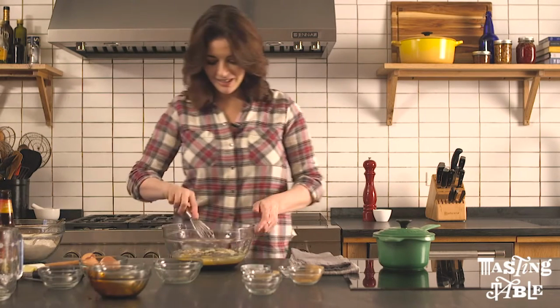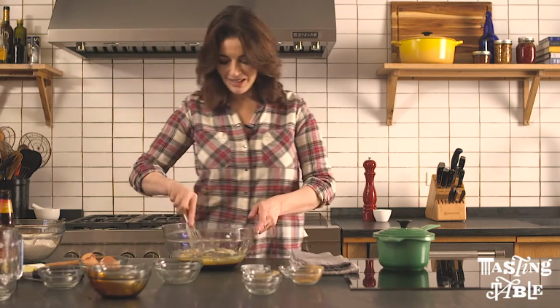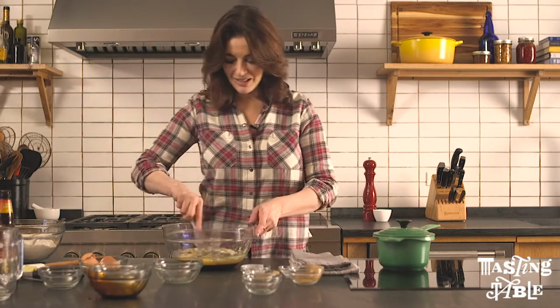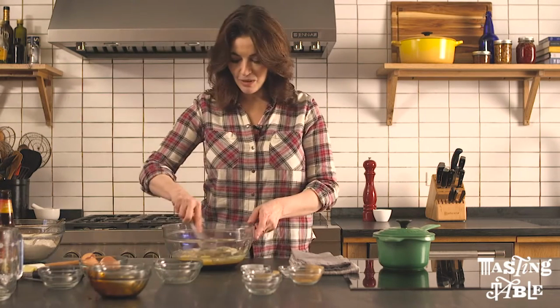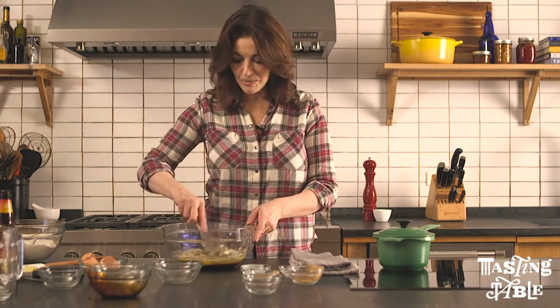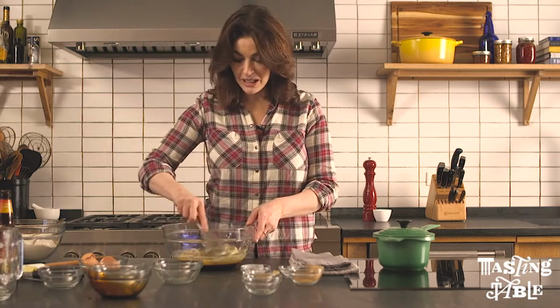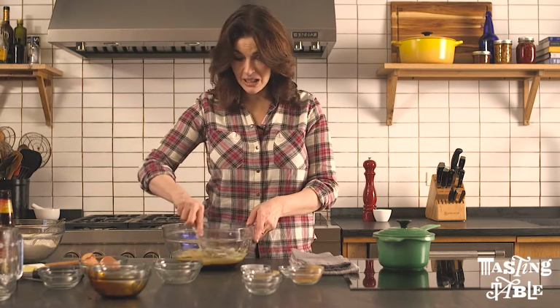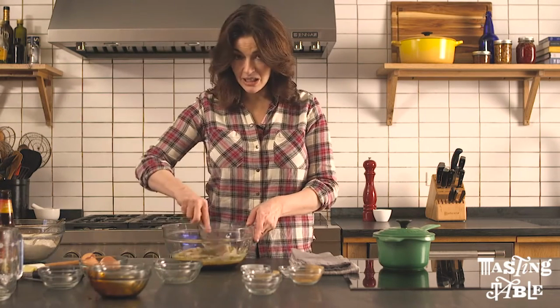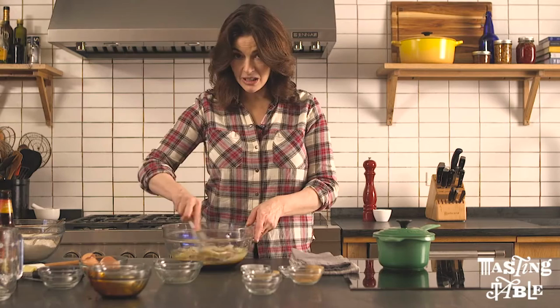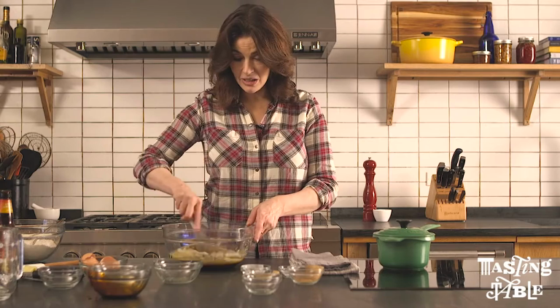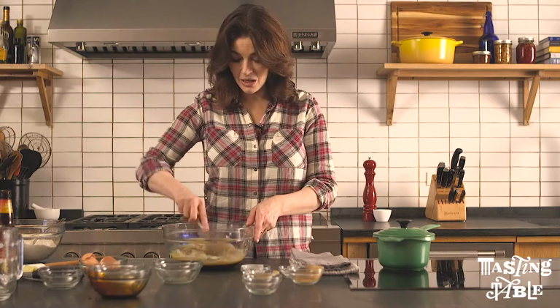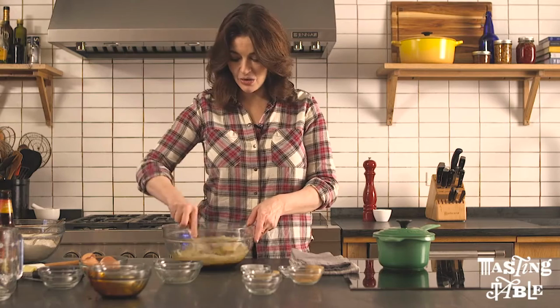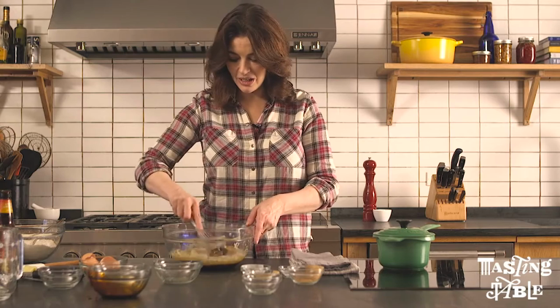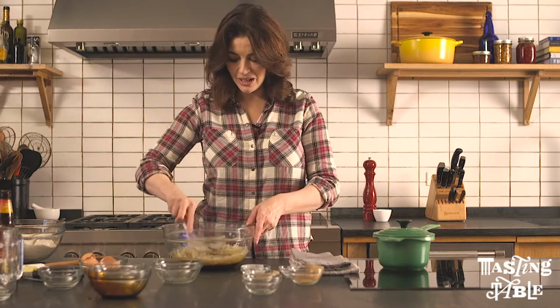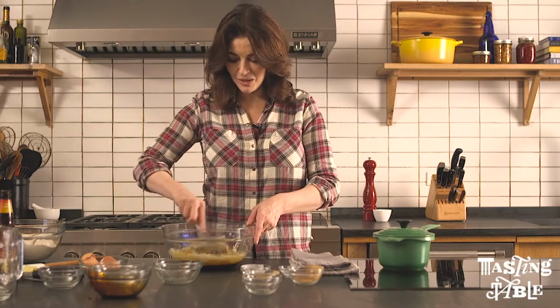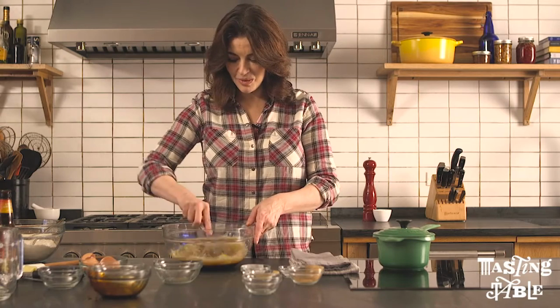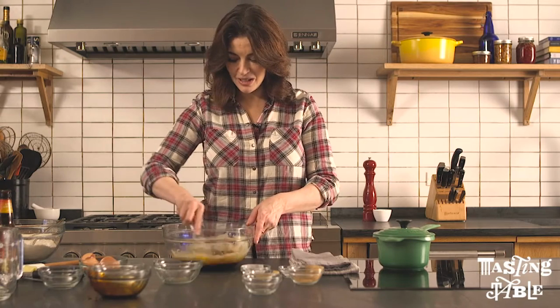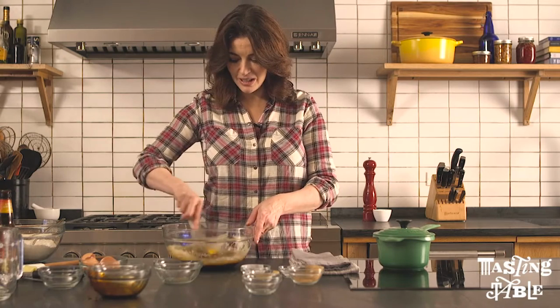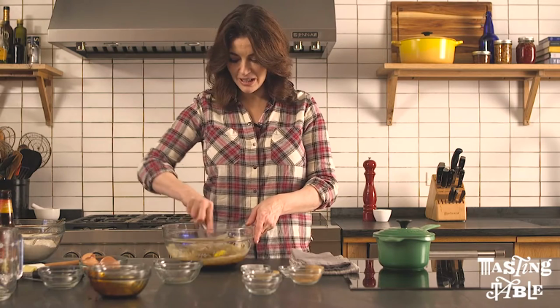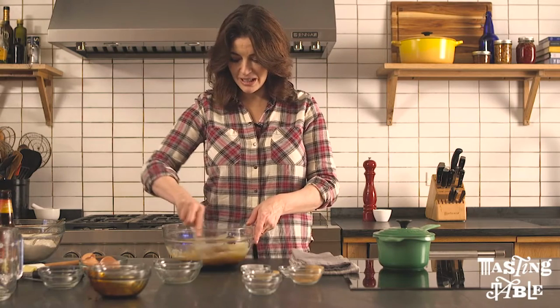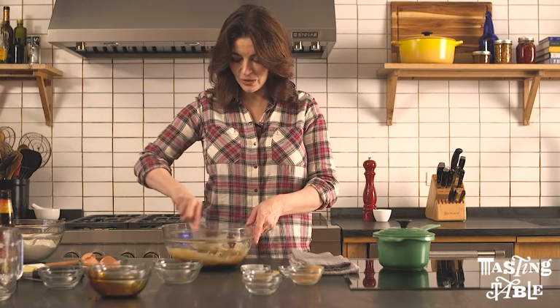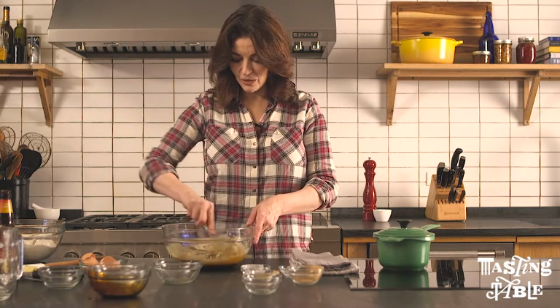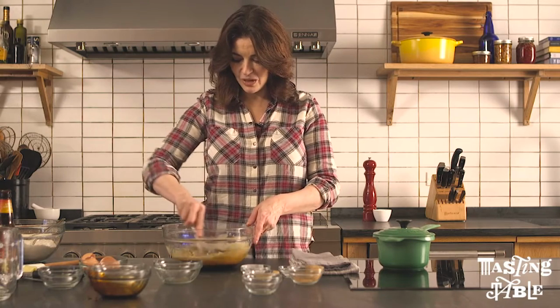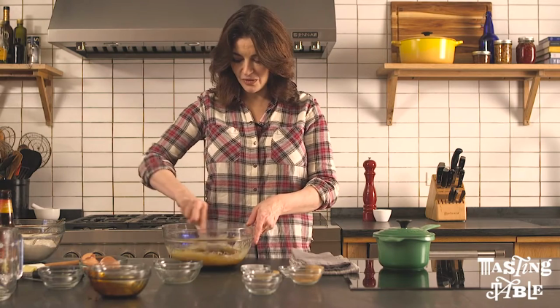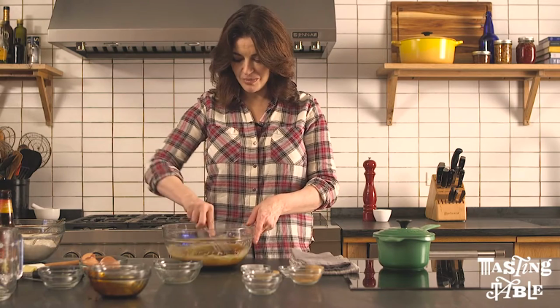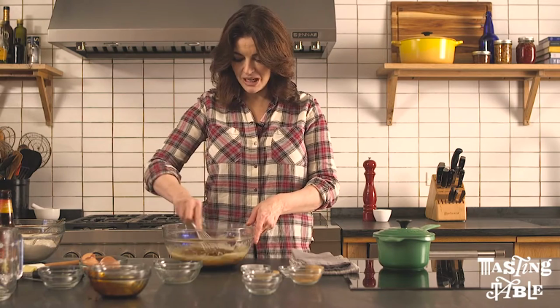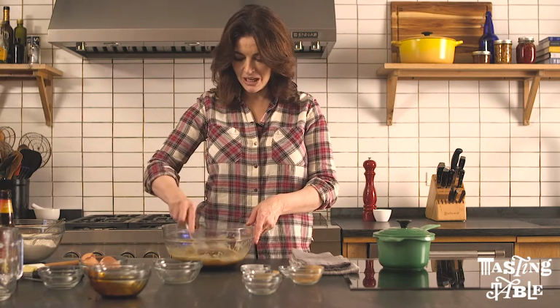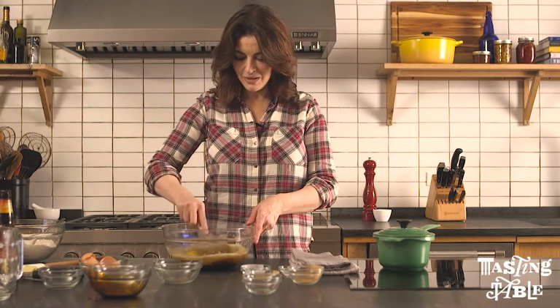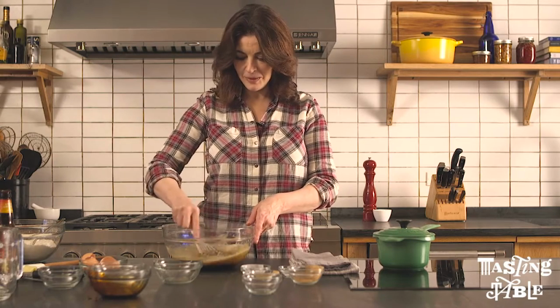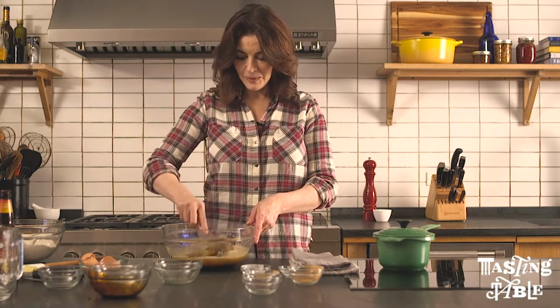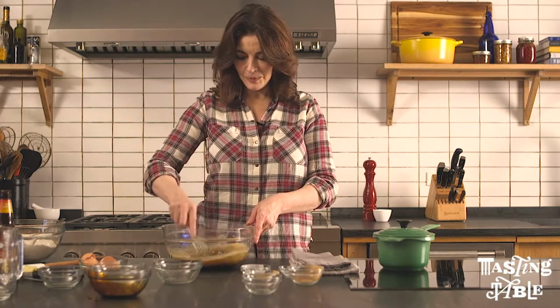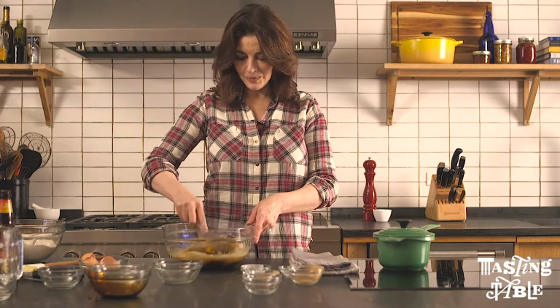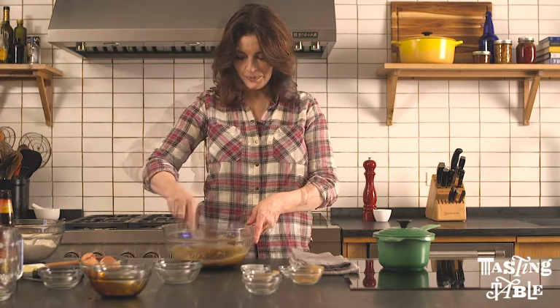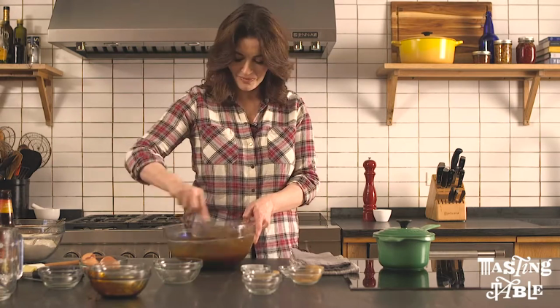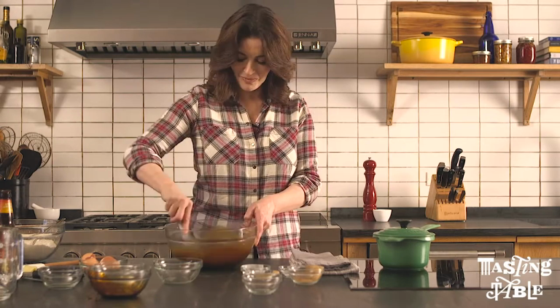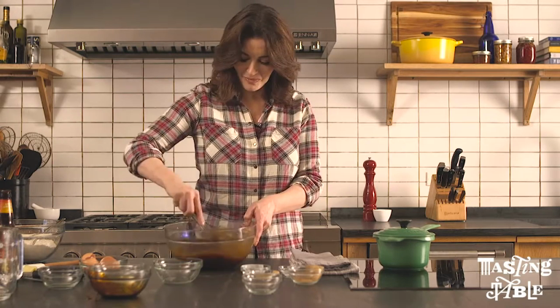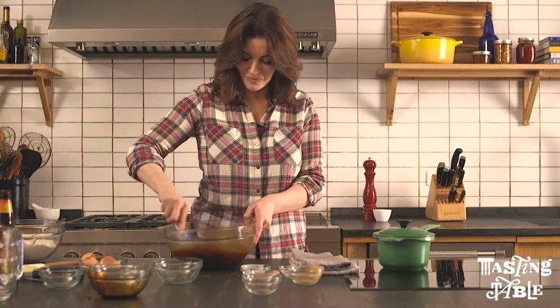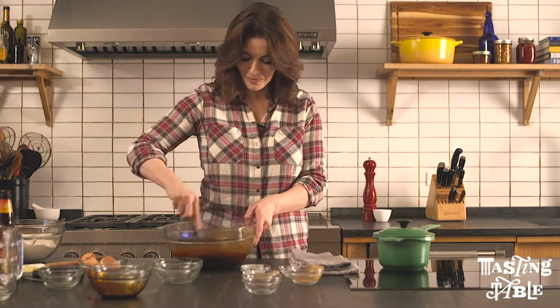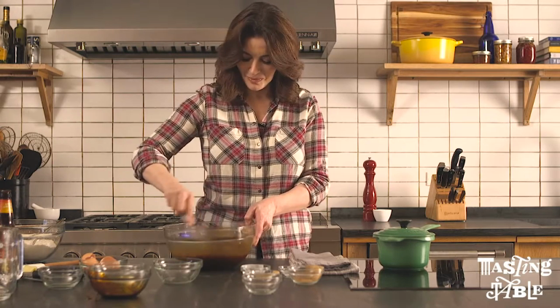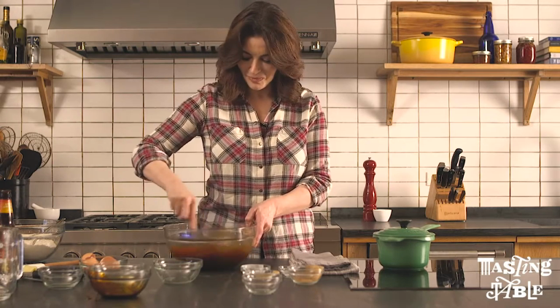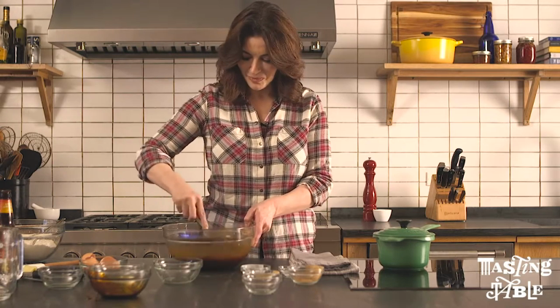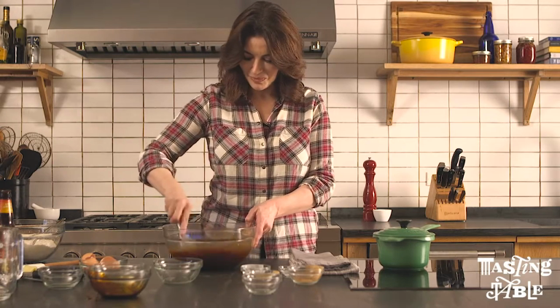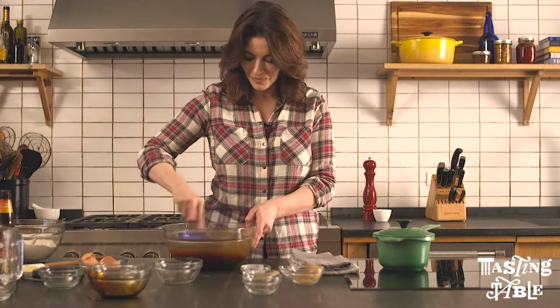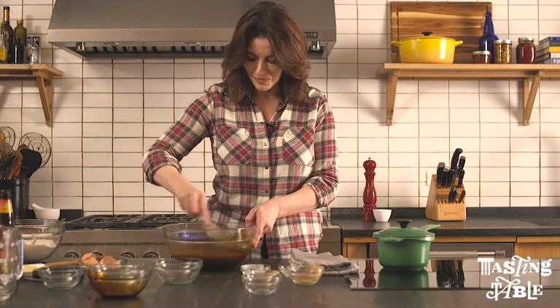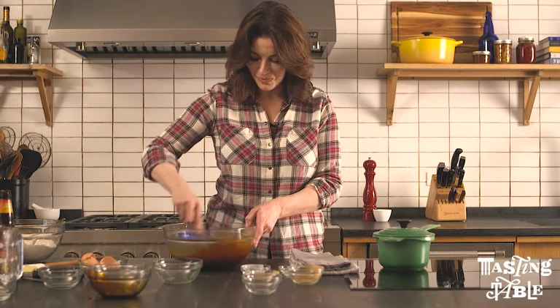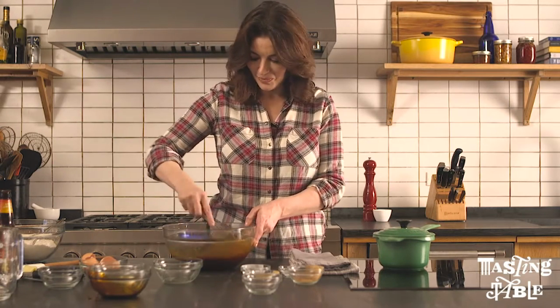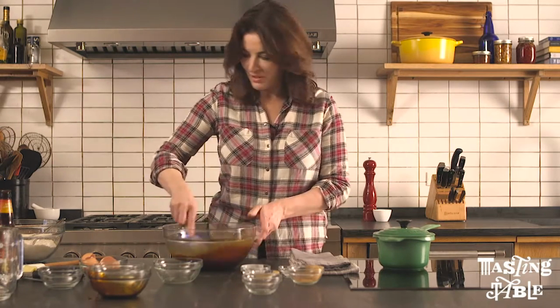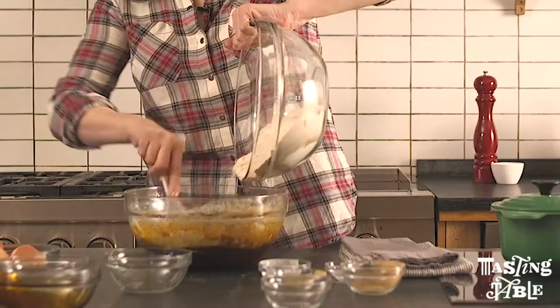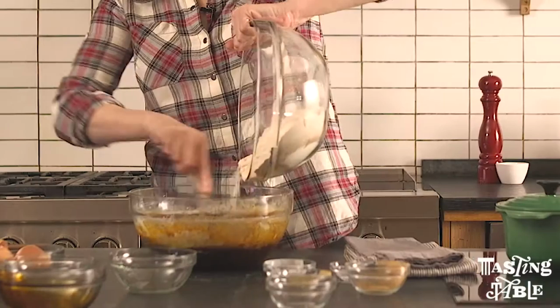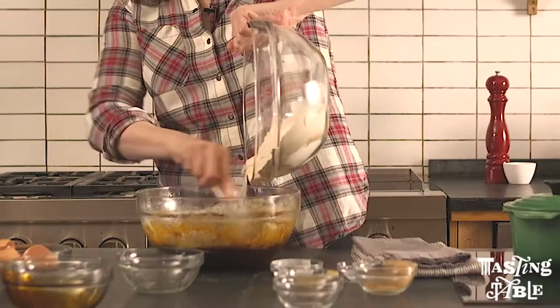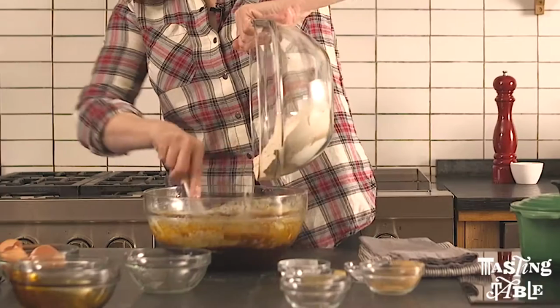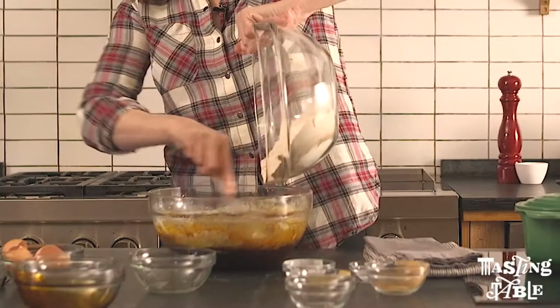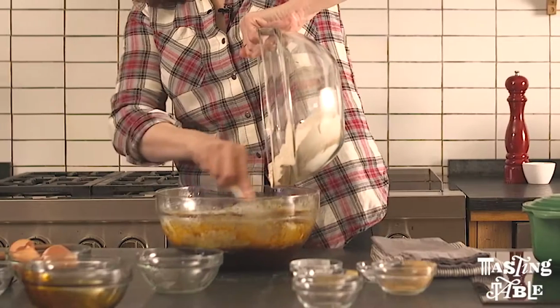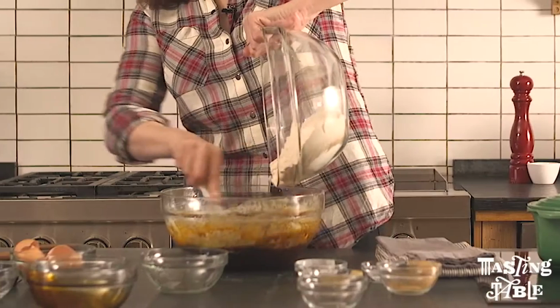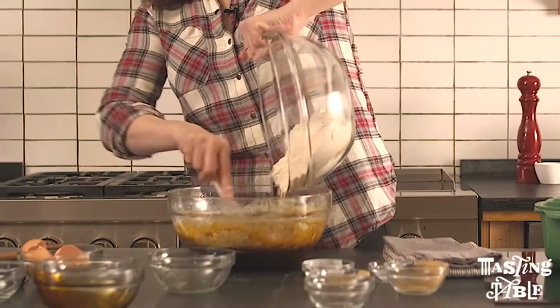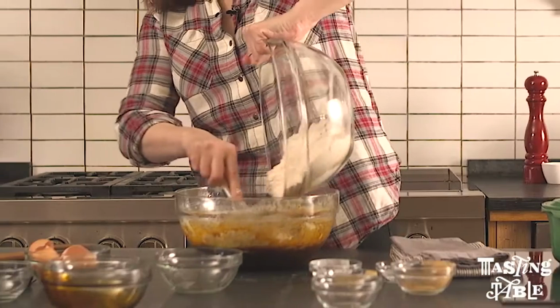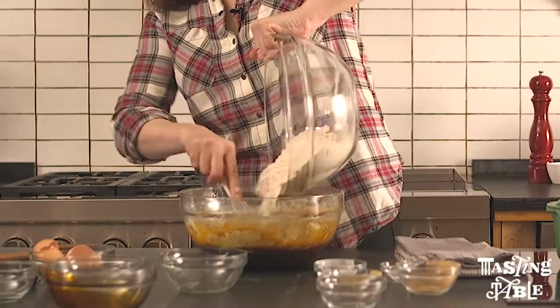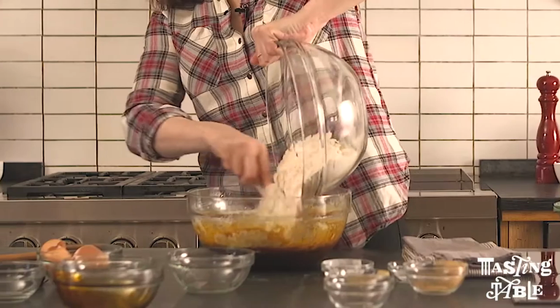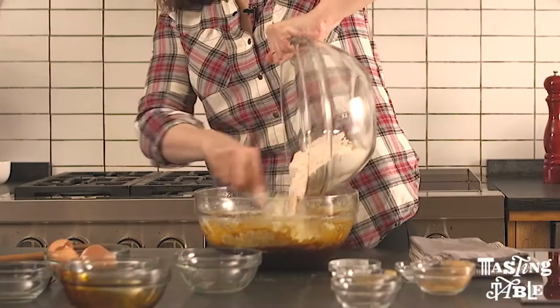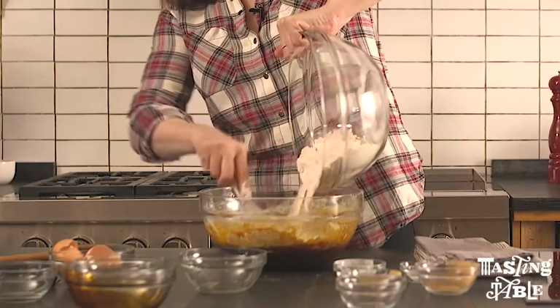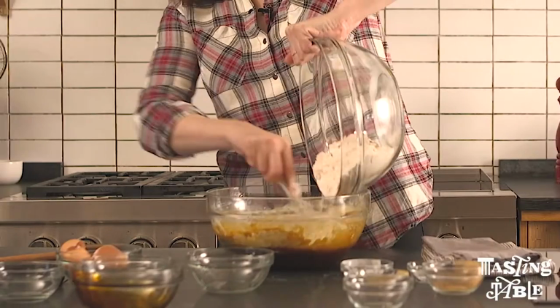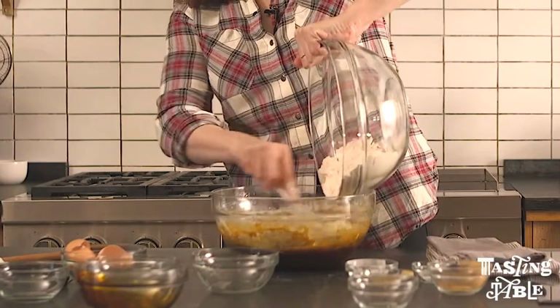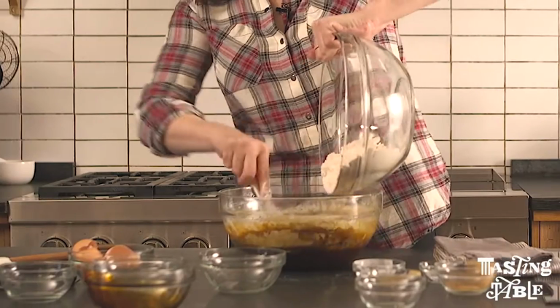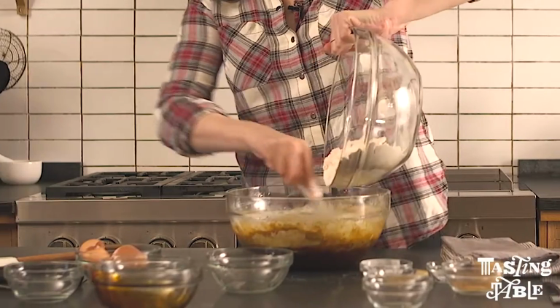Start beating this slowly, otherwise I'll just get it all over me. Then start beating in the dry ingredients.